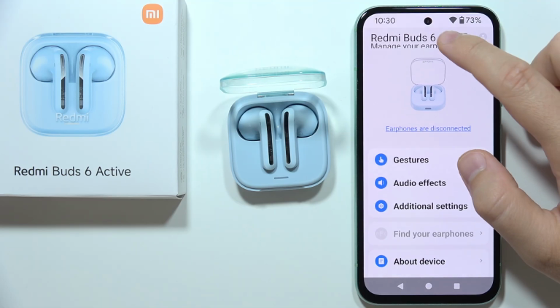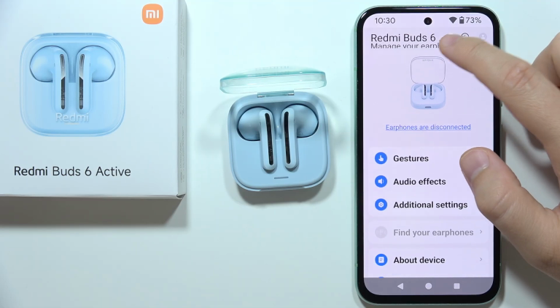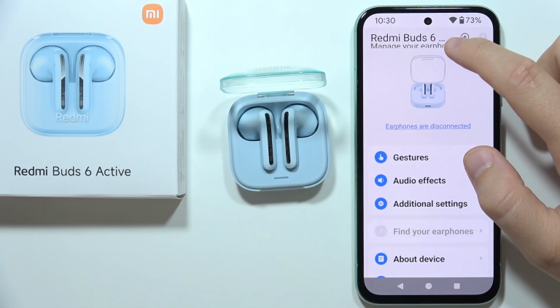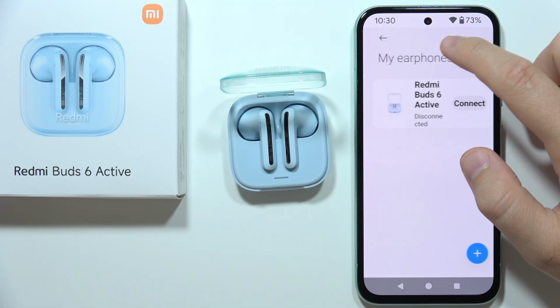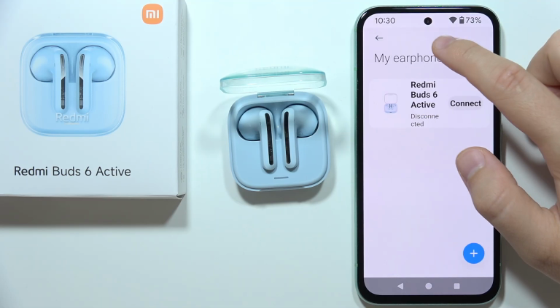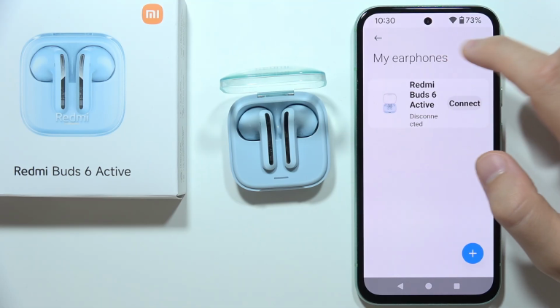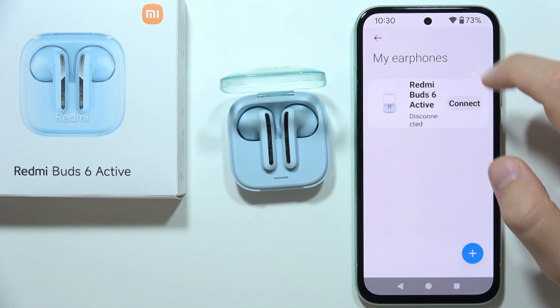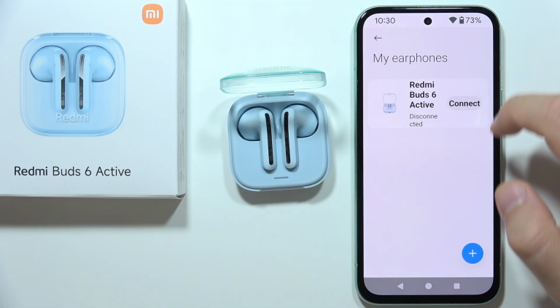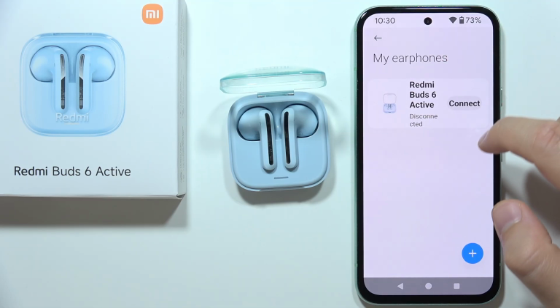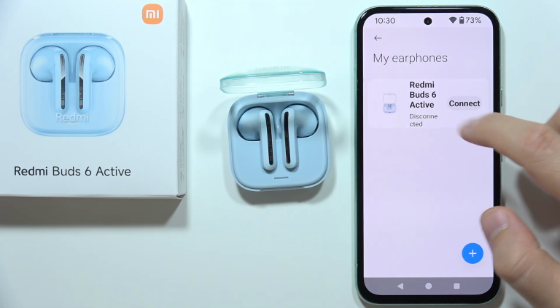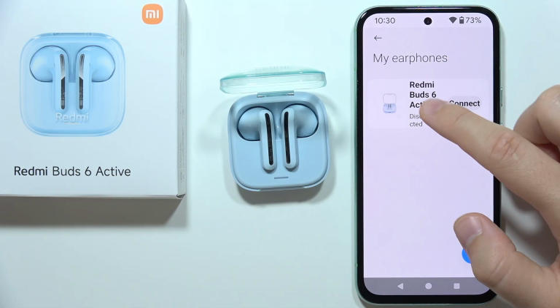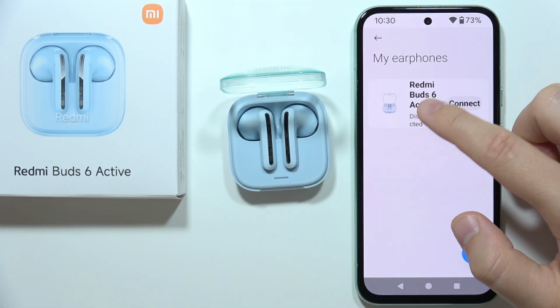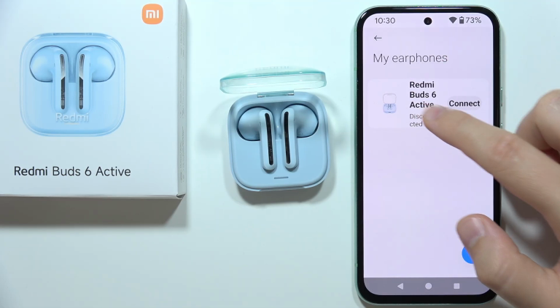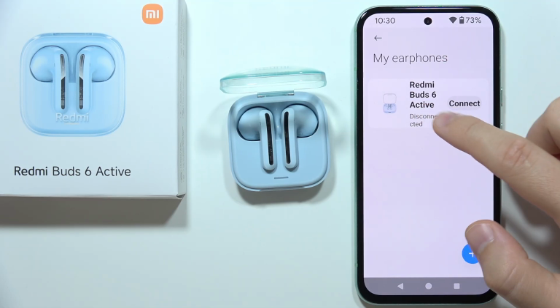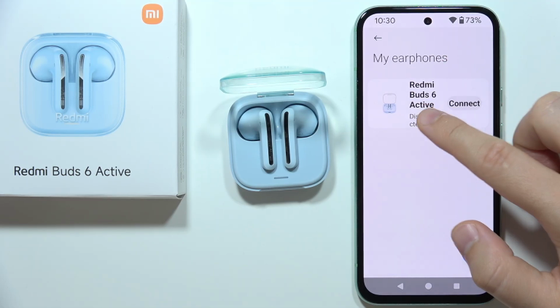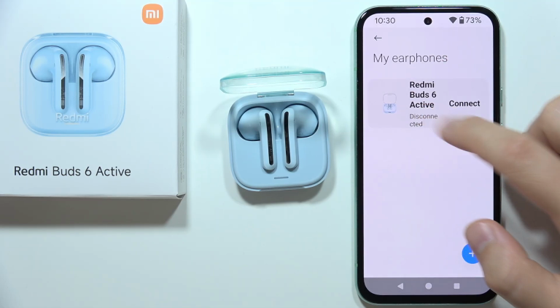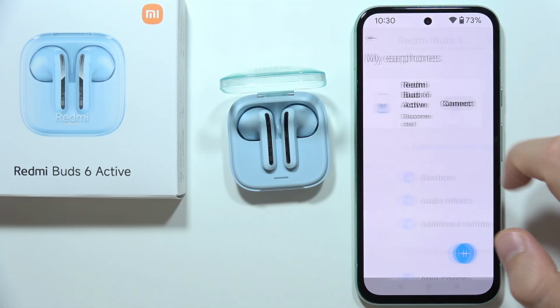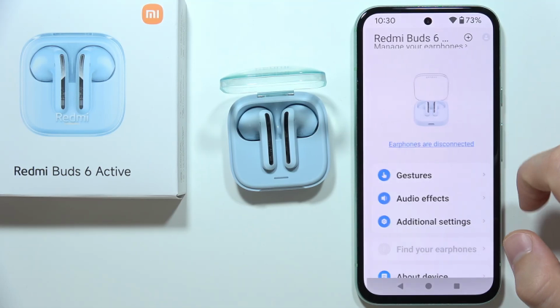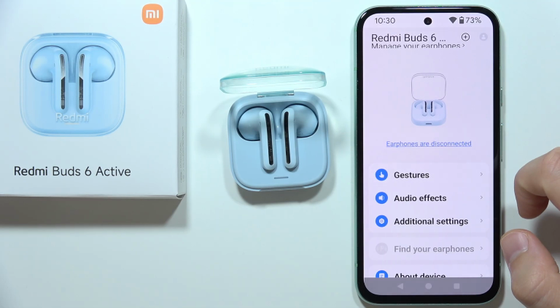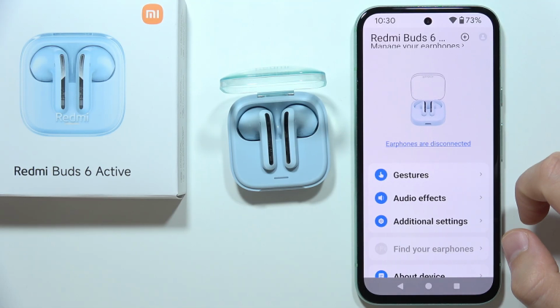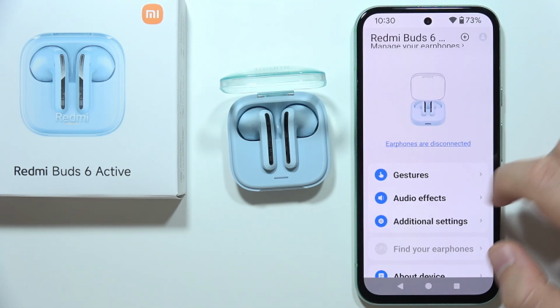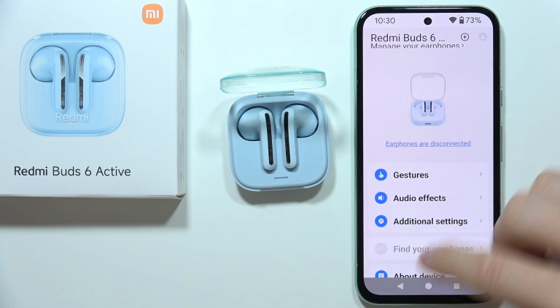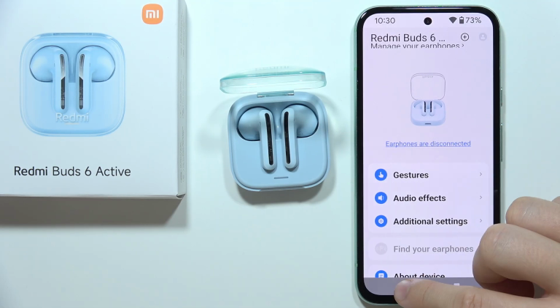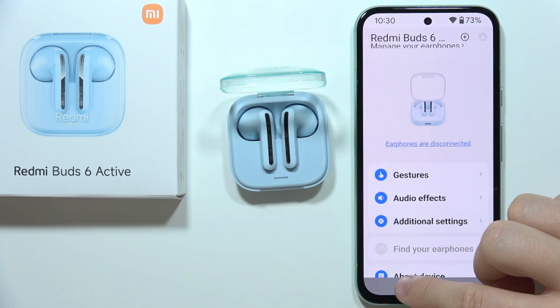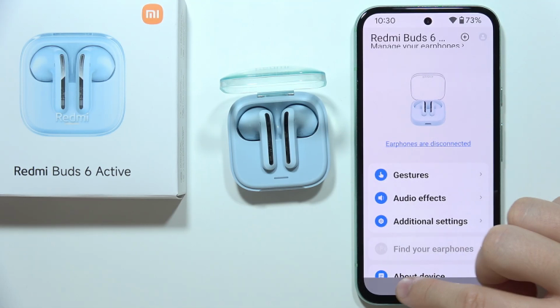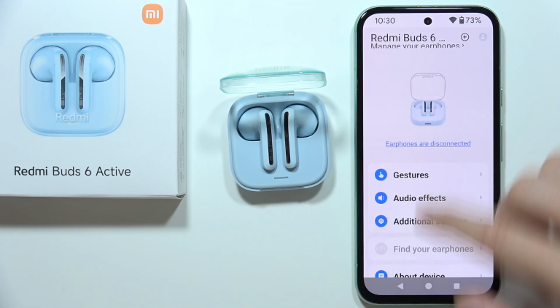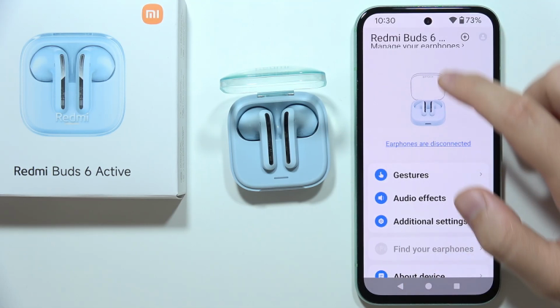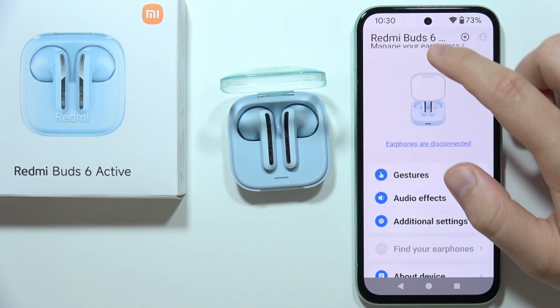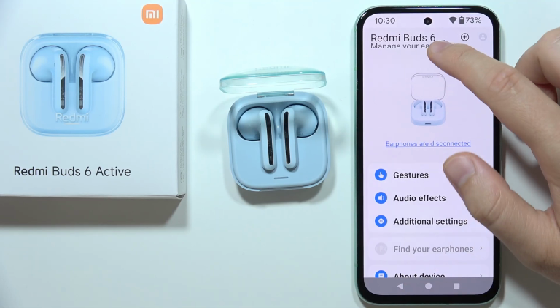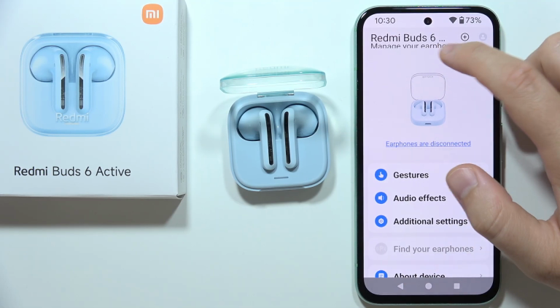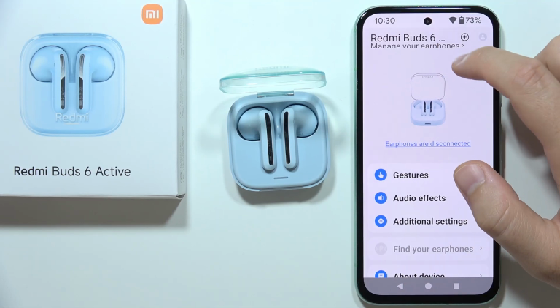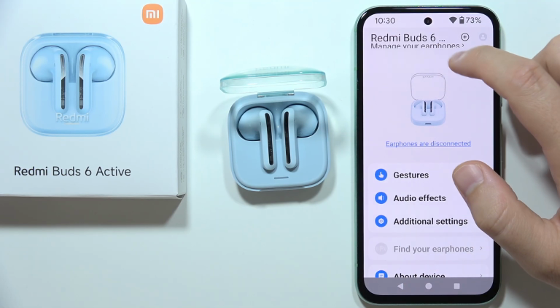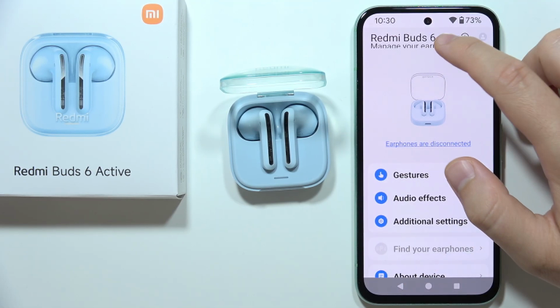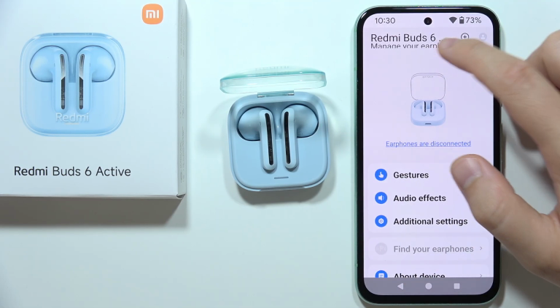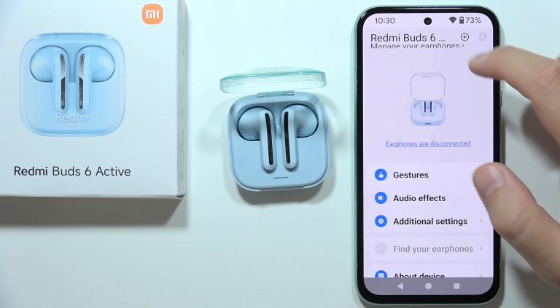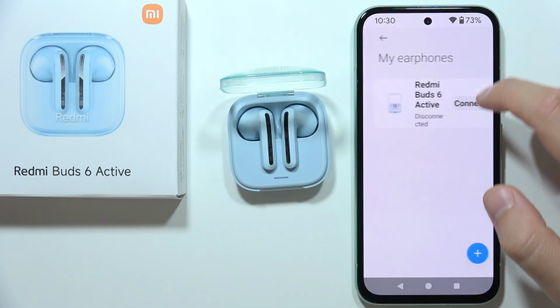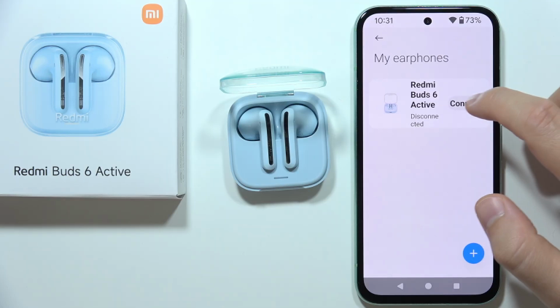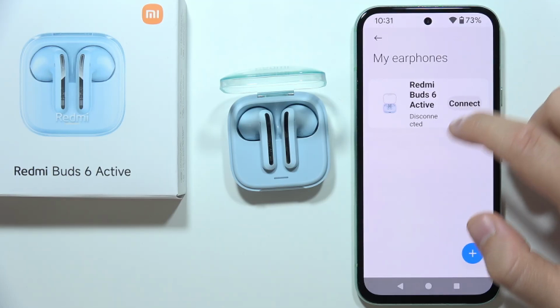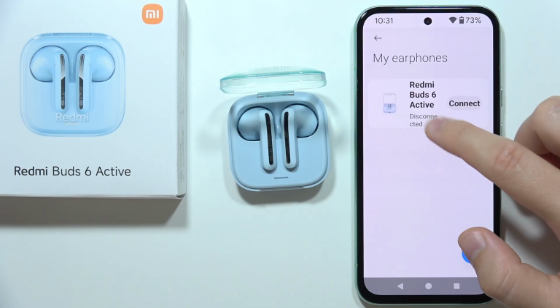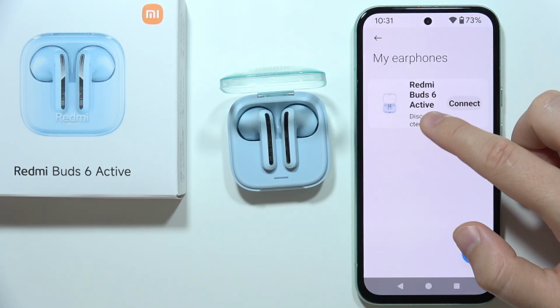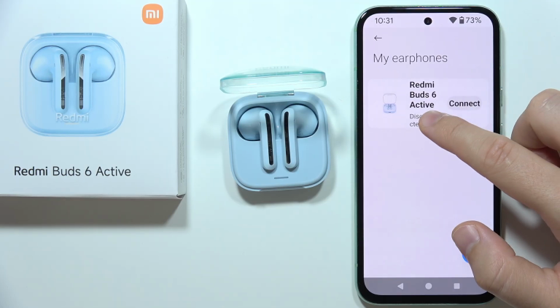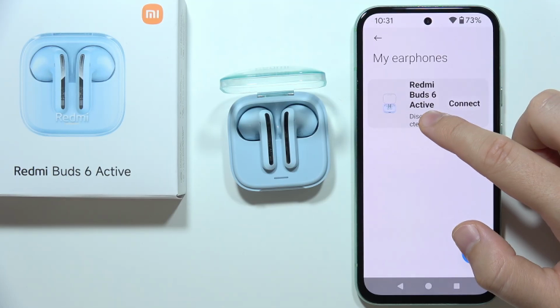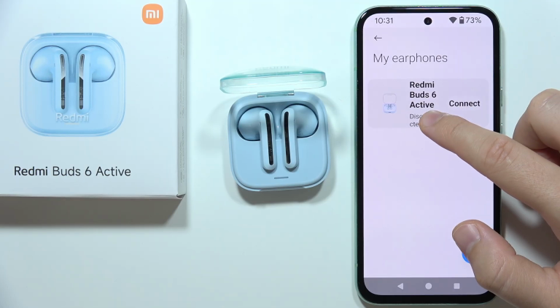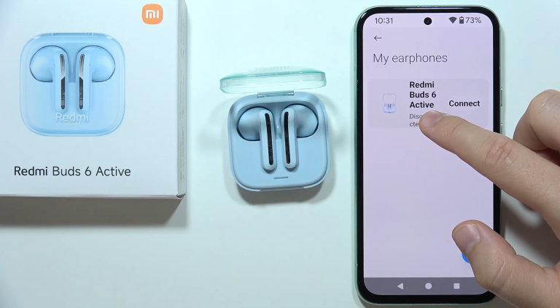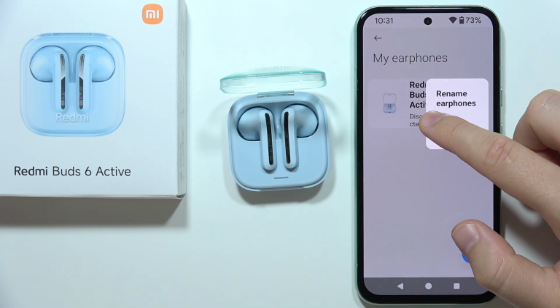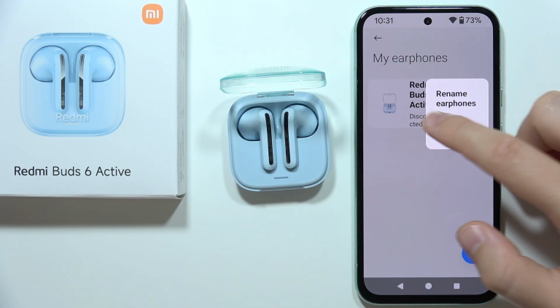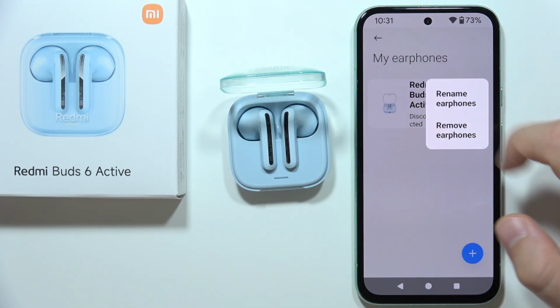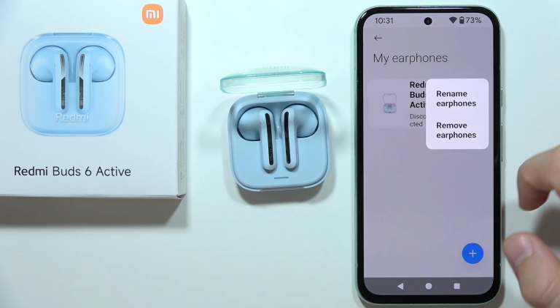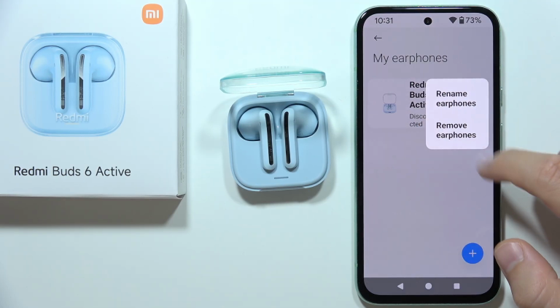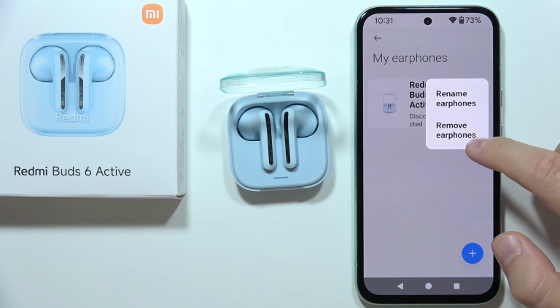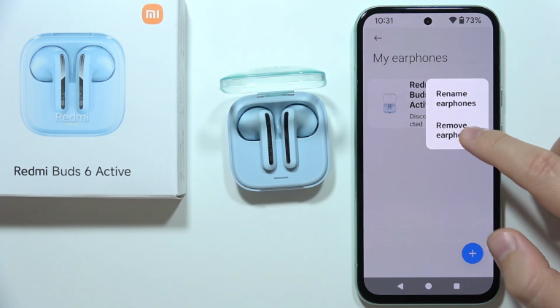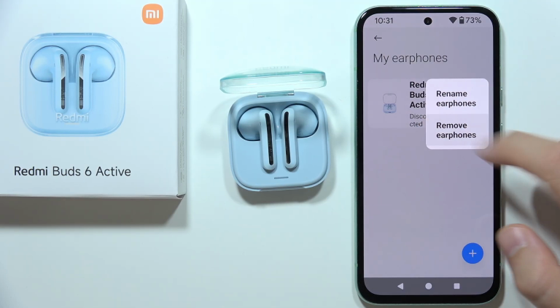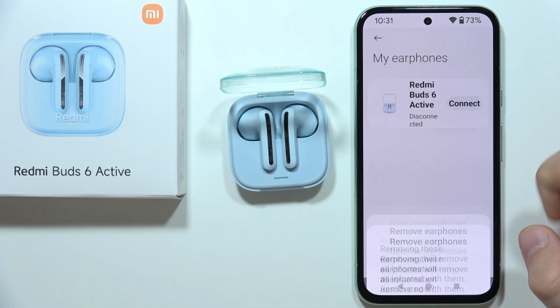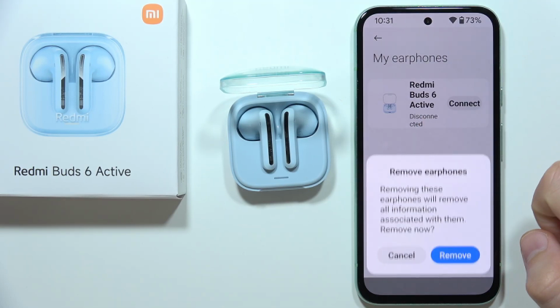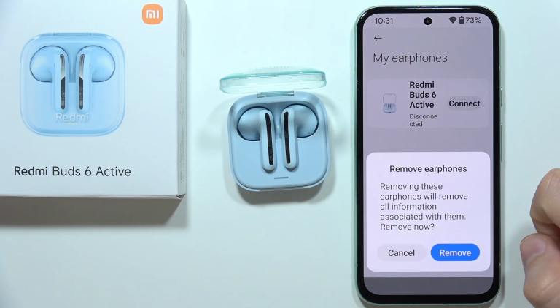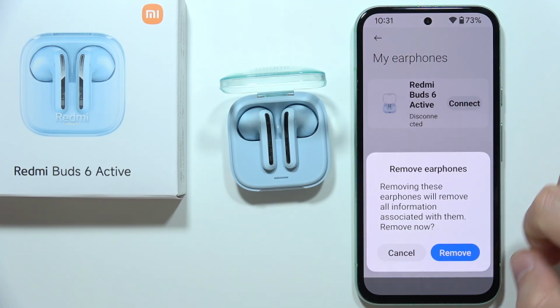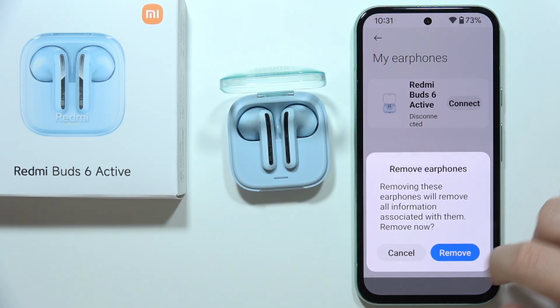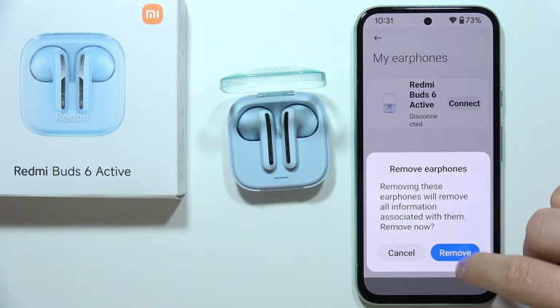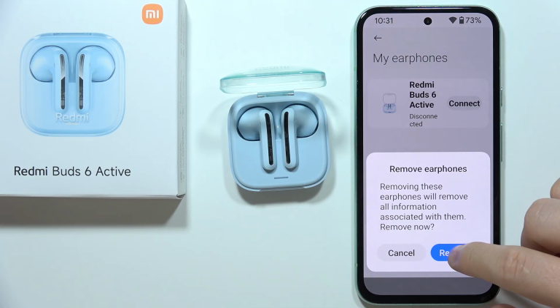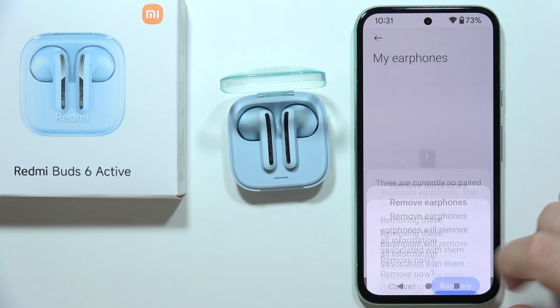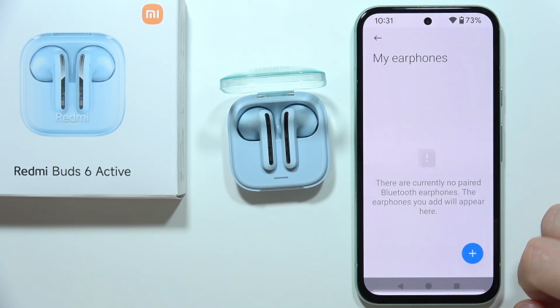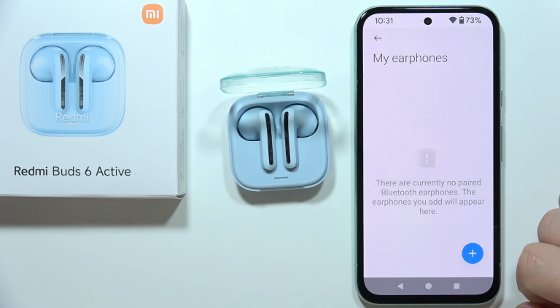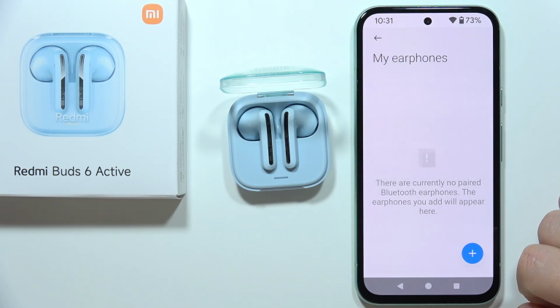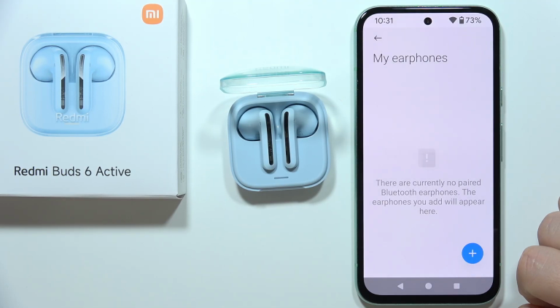So click here, tap on them once, click and hold them, tap to remove earphones, click remove.